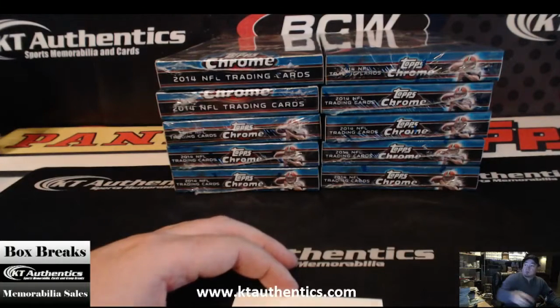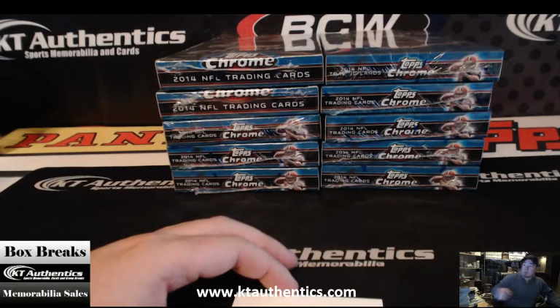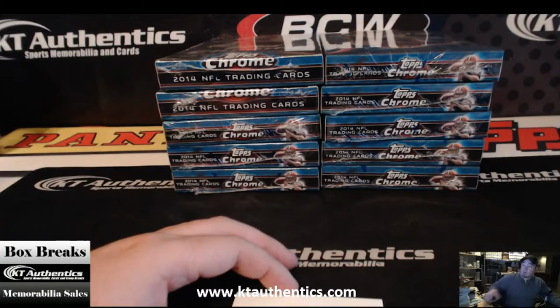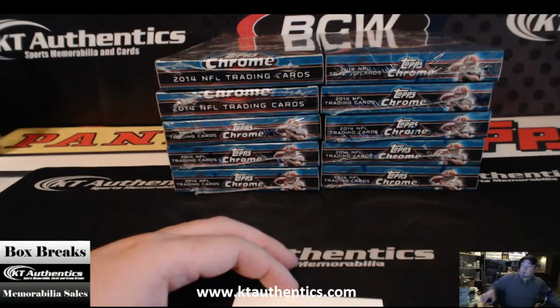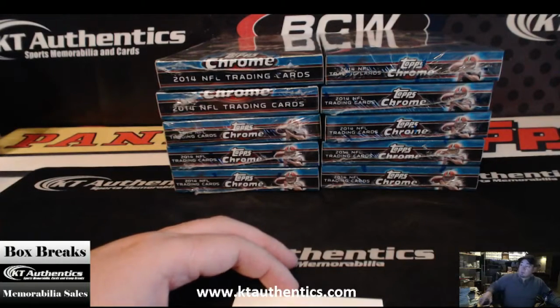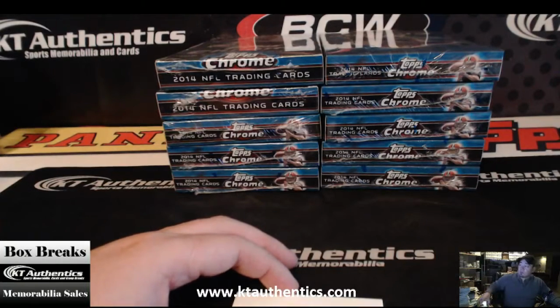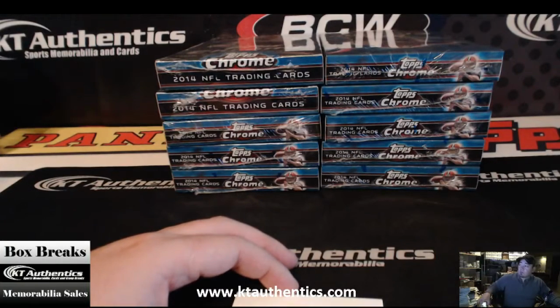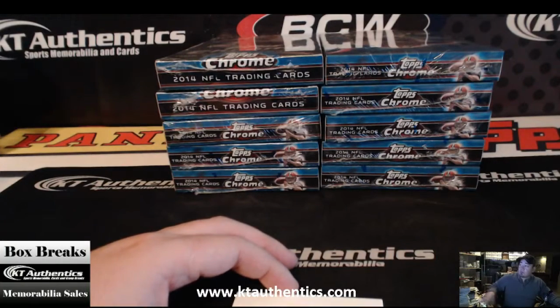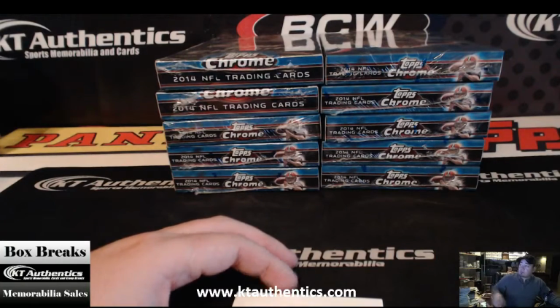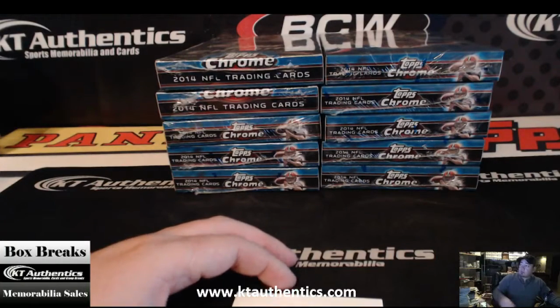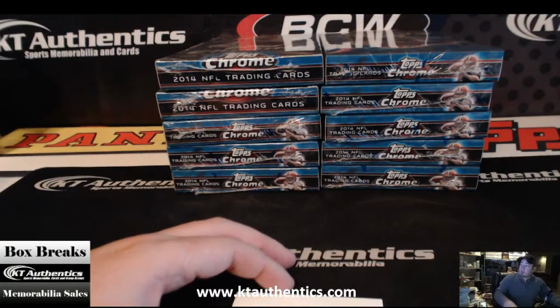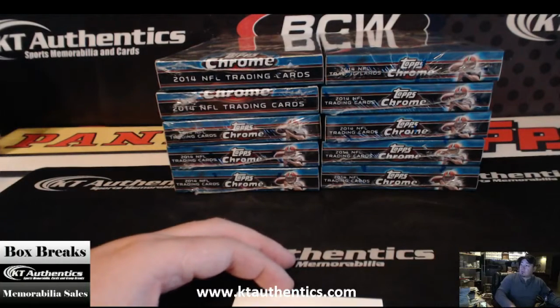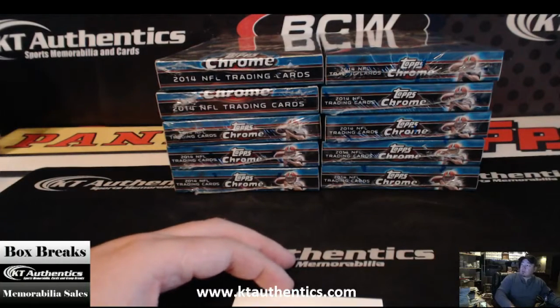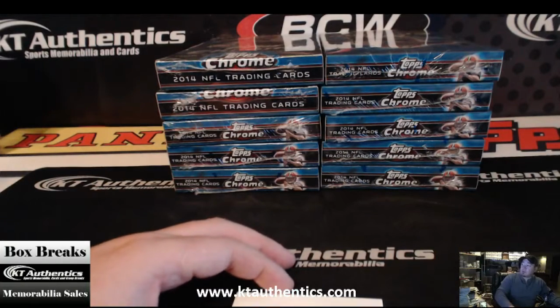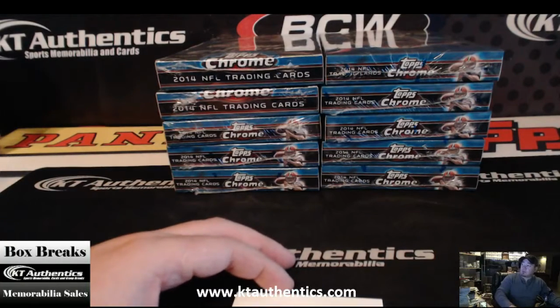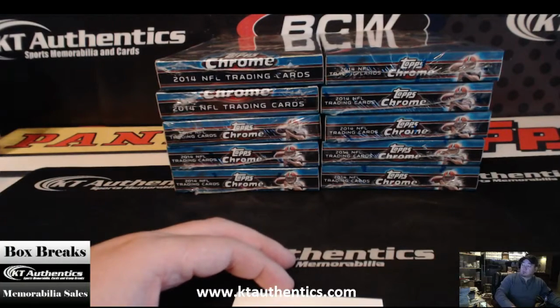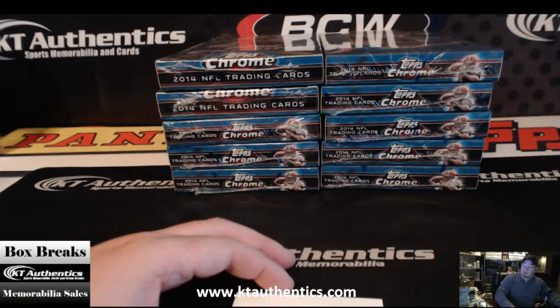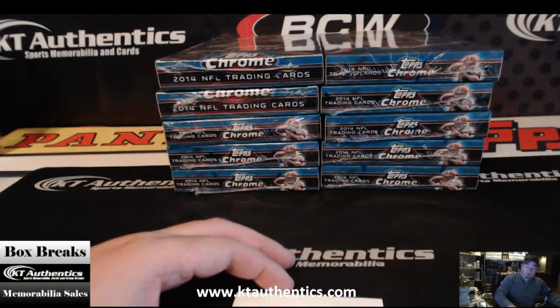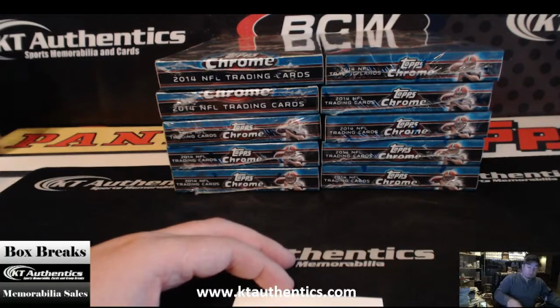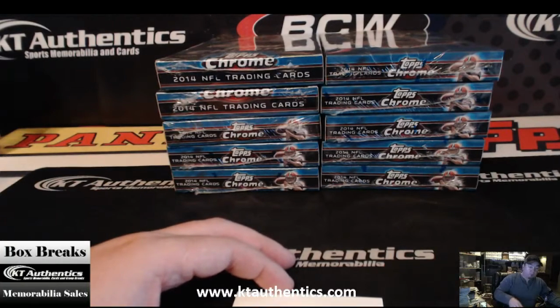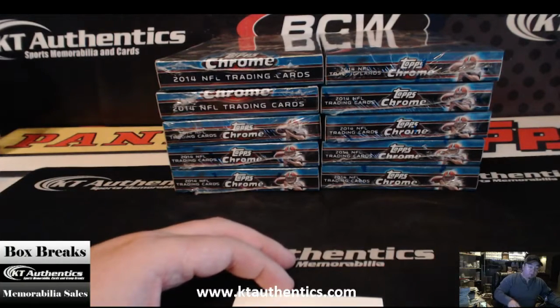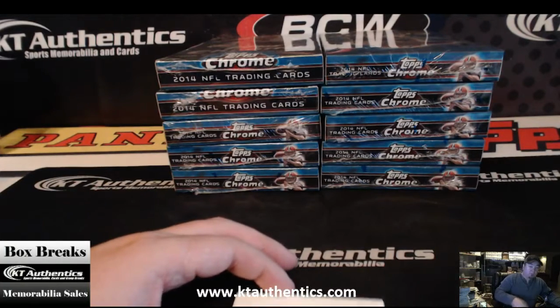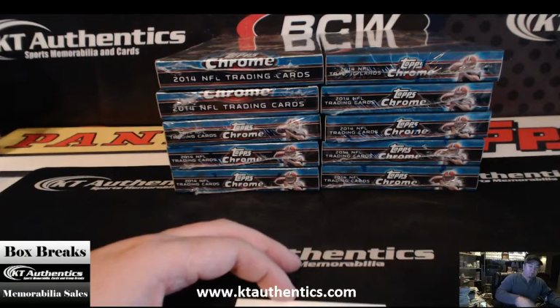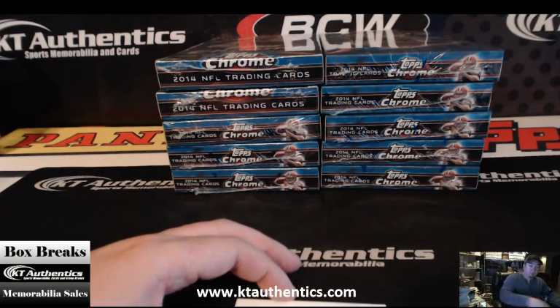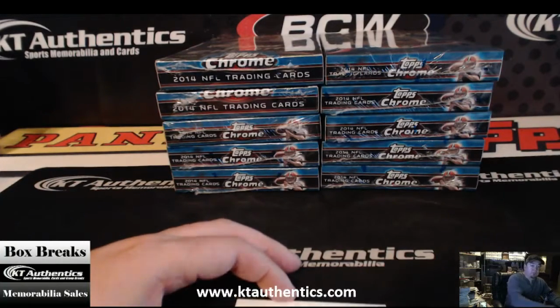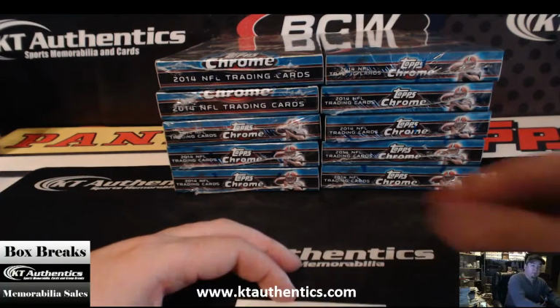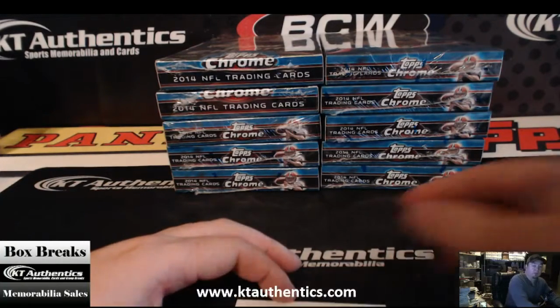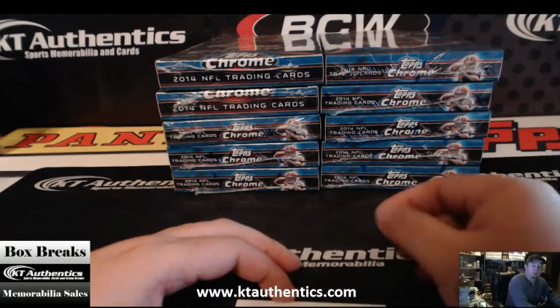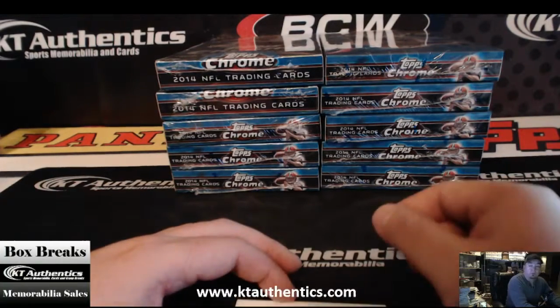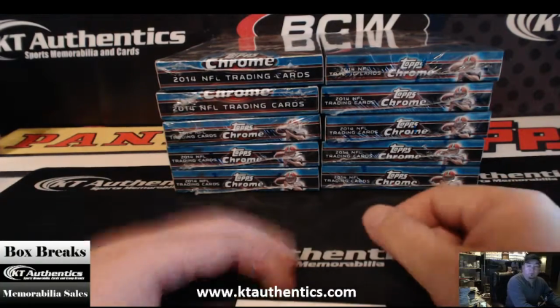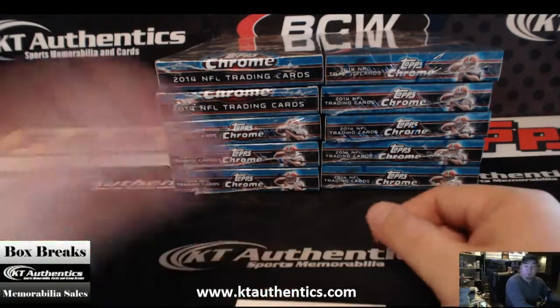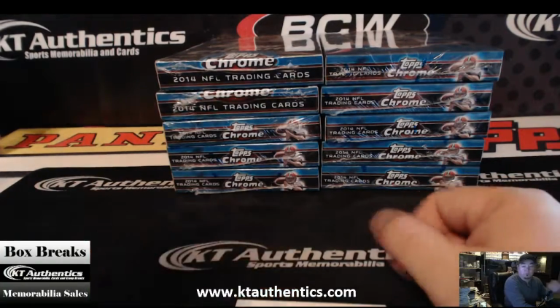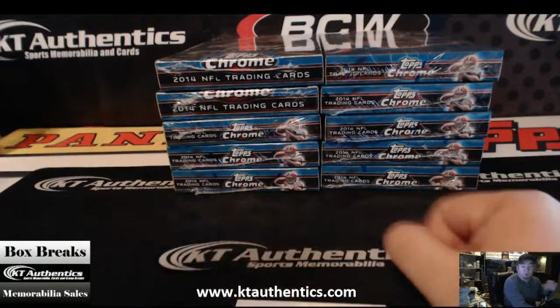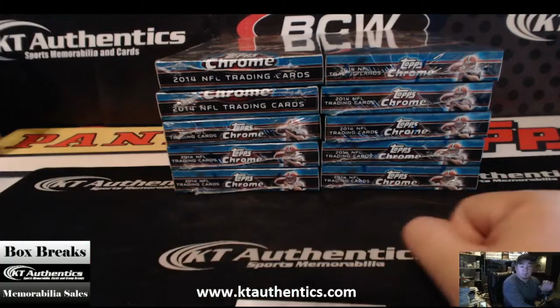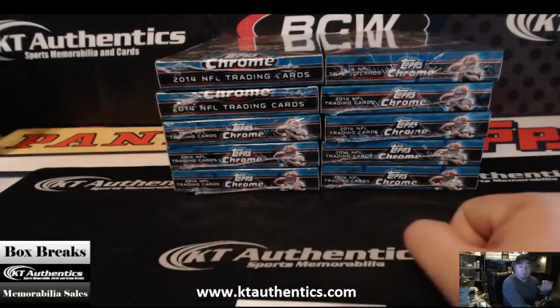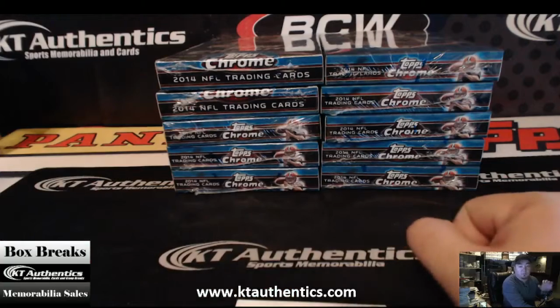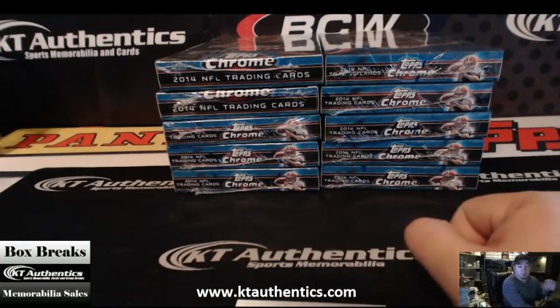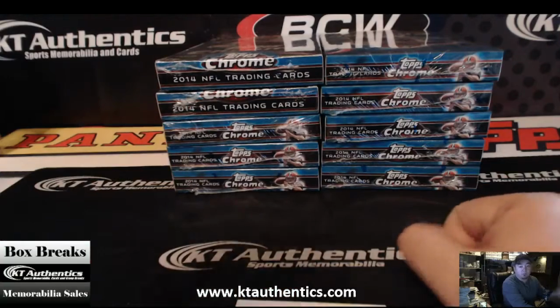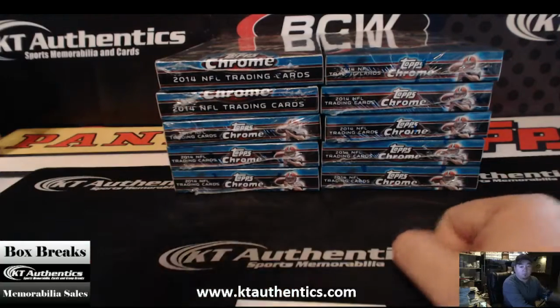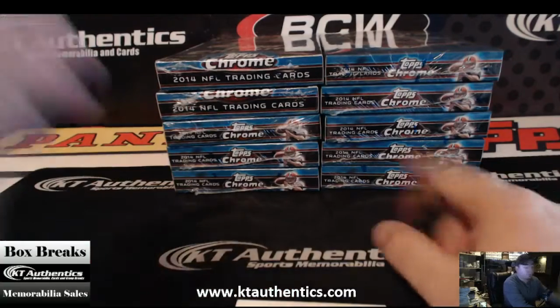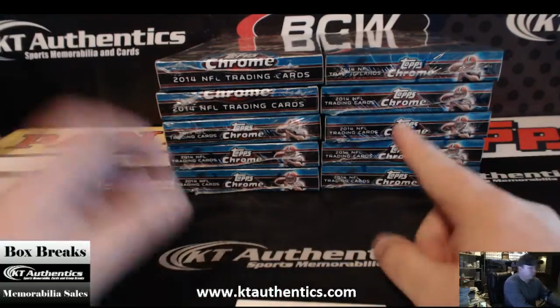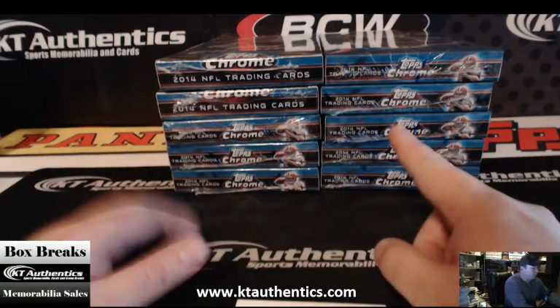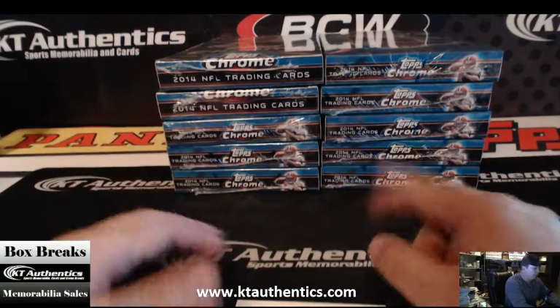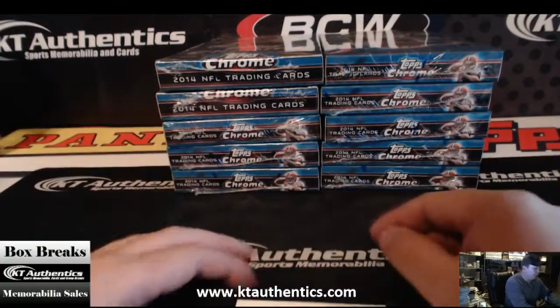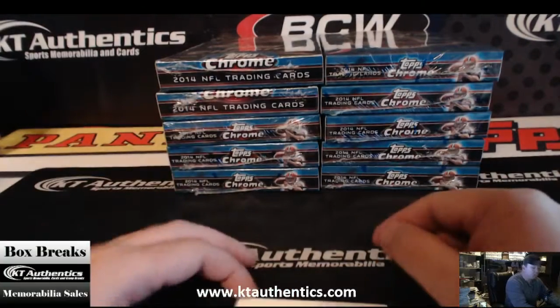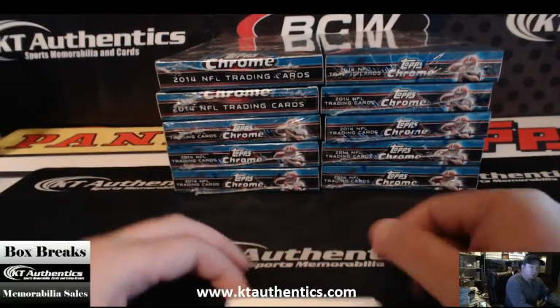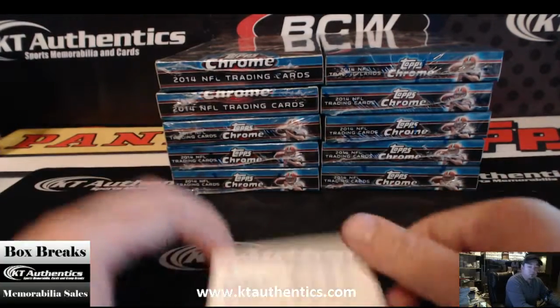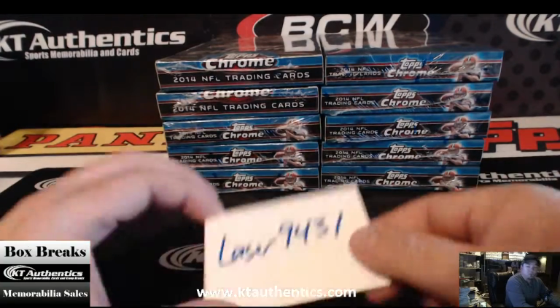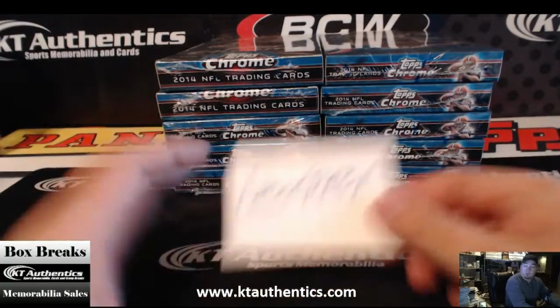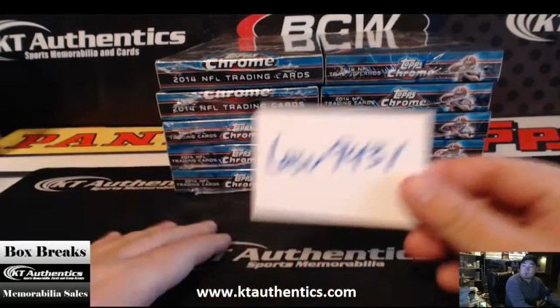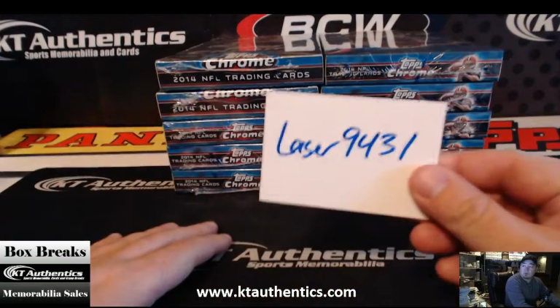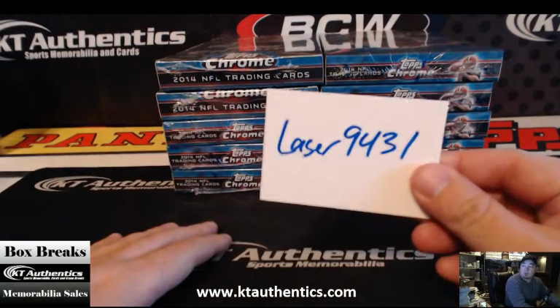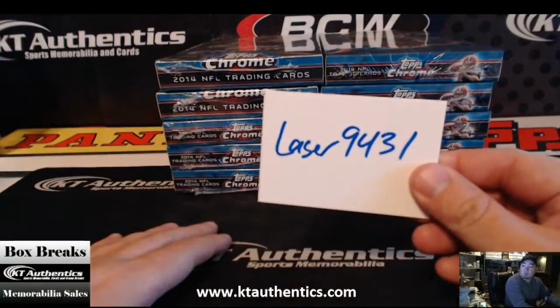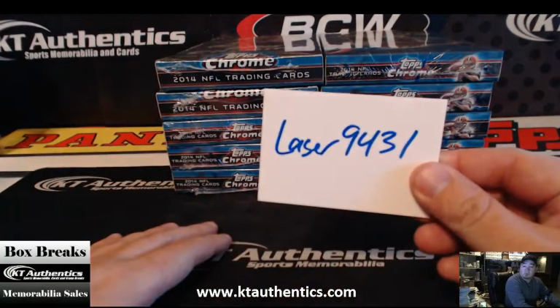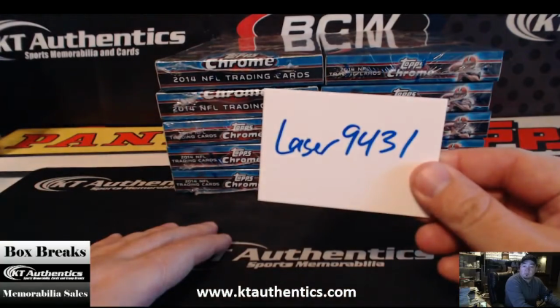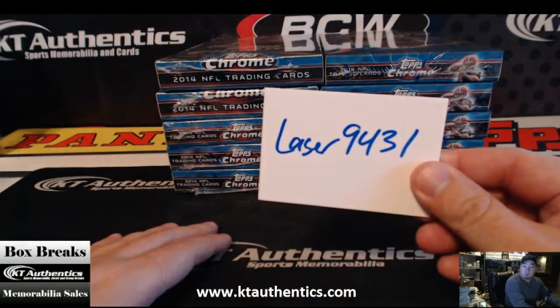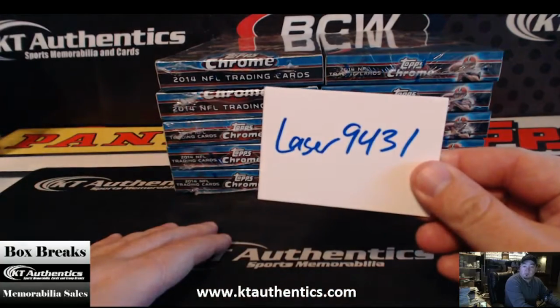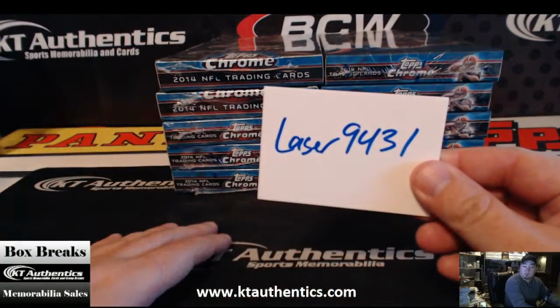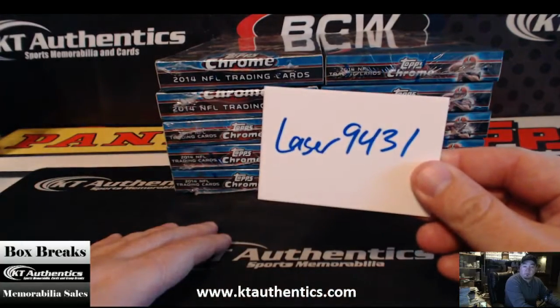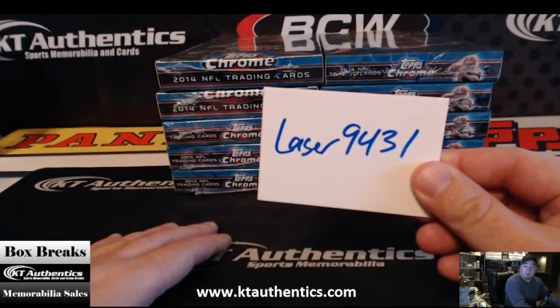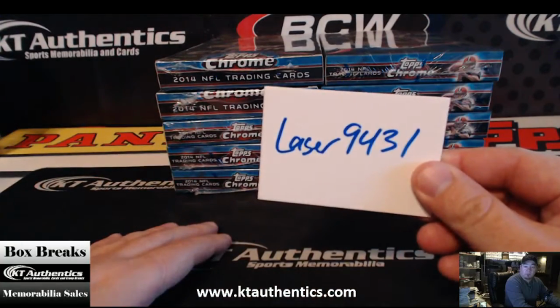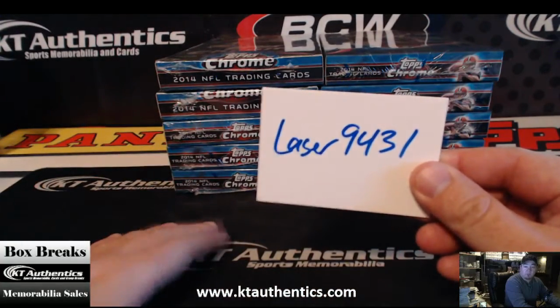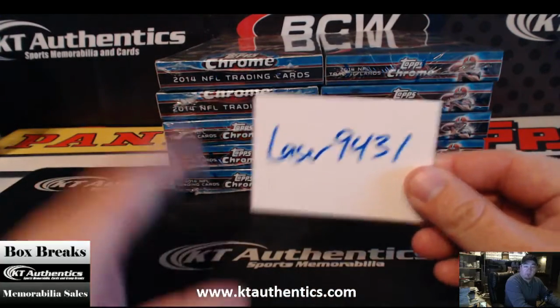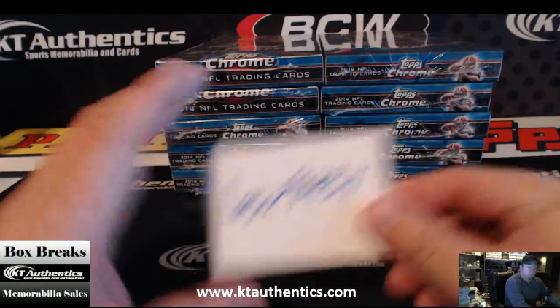Here at ktauthentics.com, we're actually going to do a box of 2014 Topps Chrome football for Laser 9431.